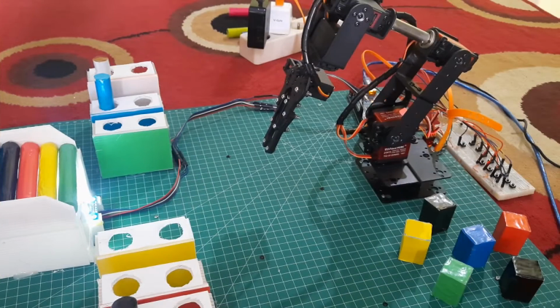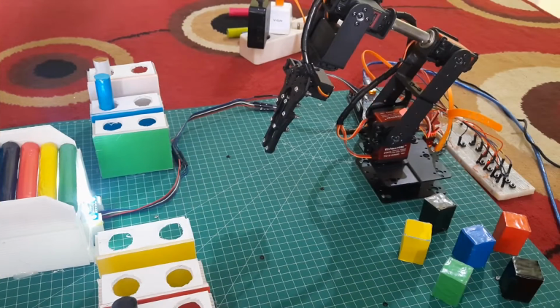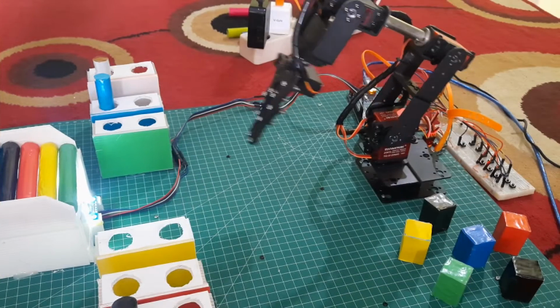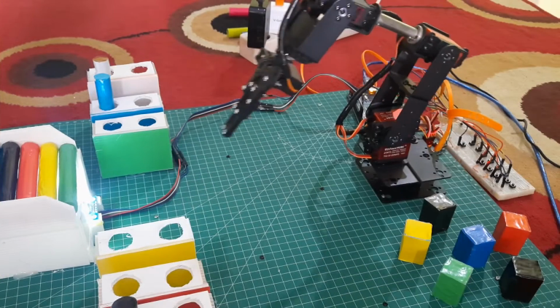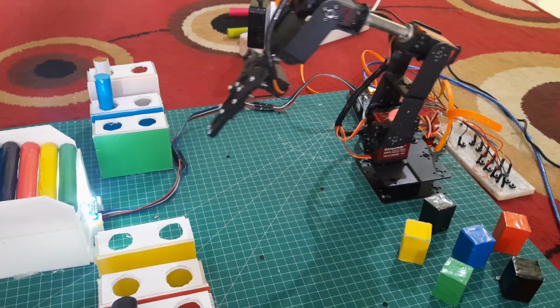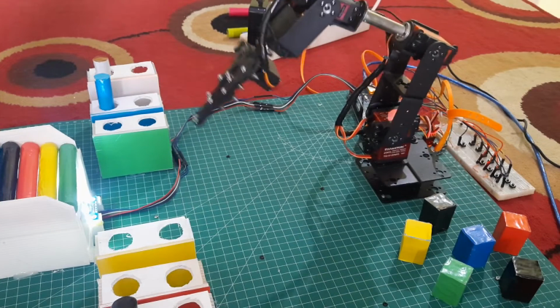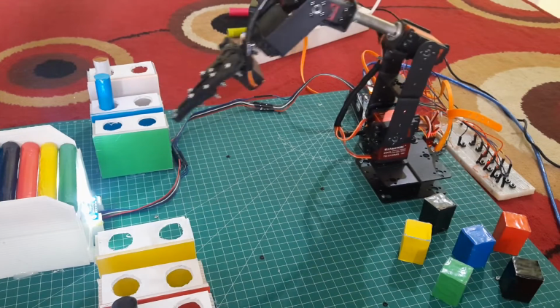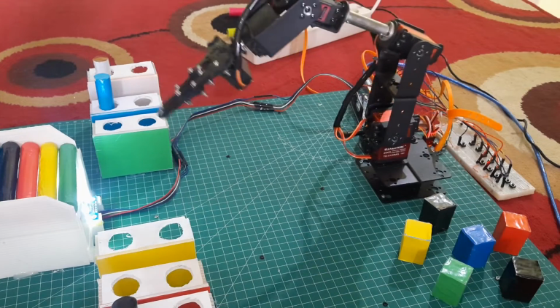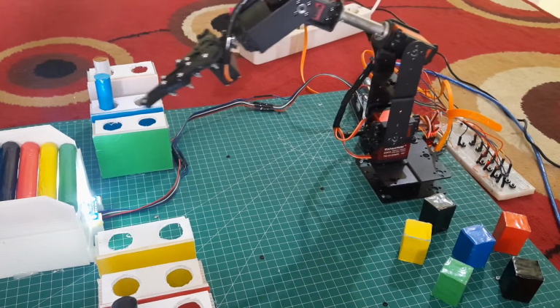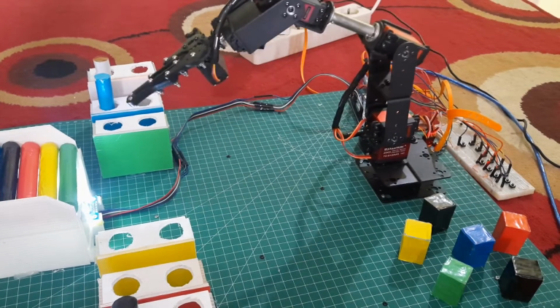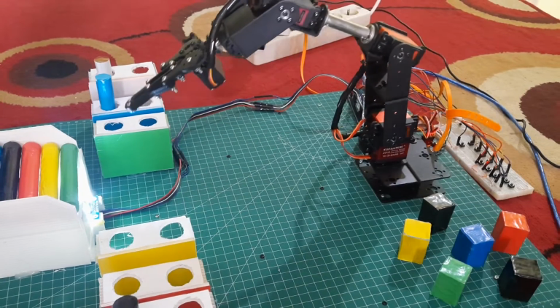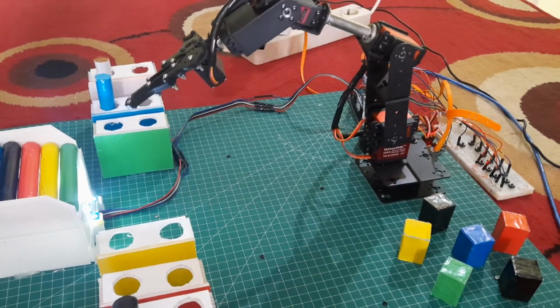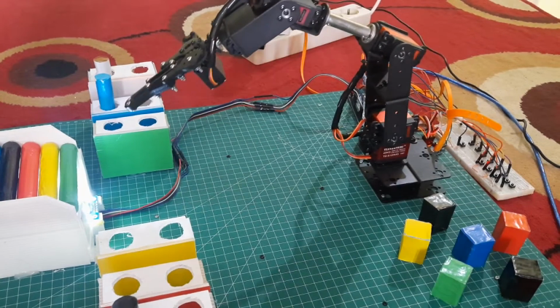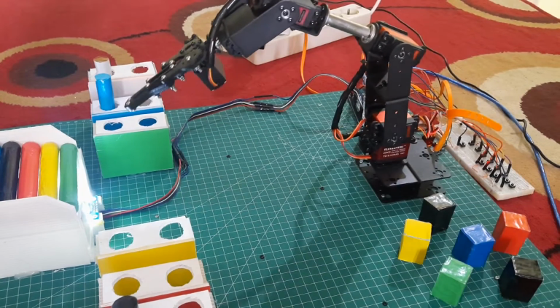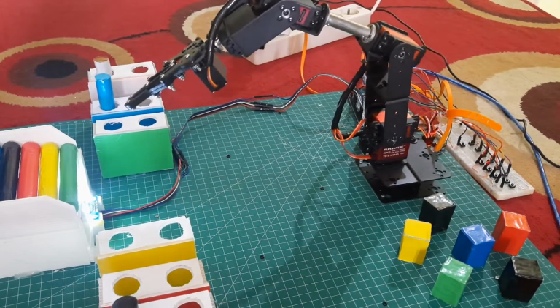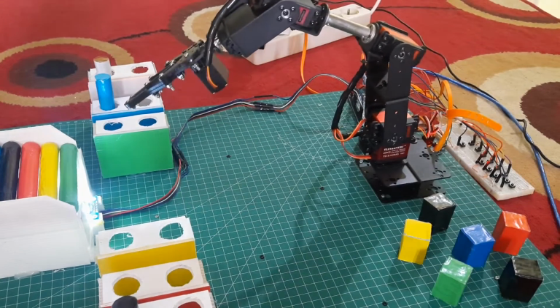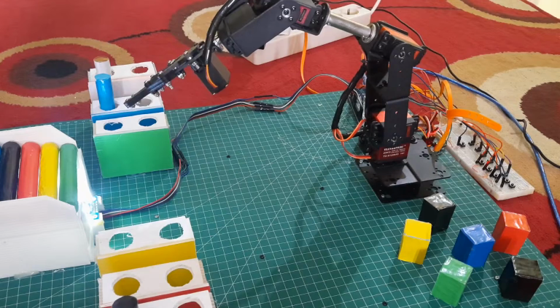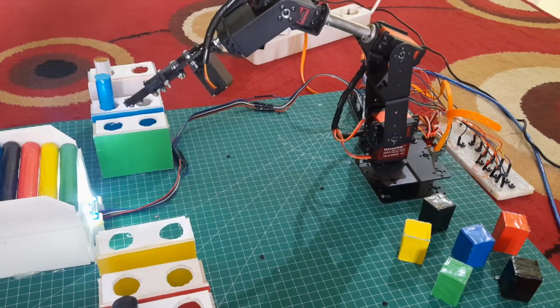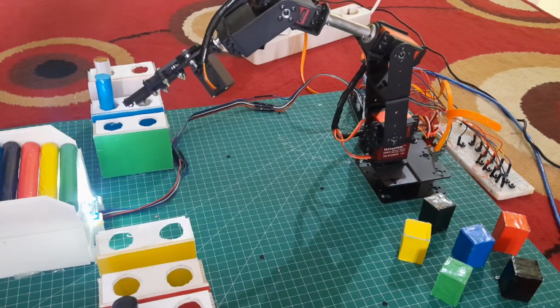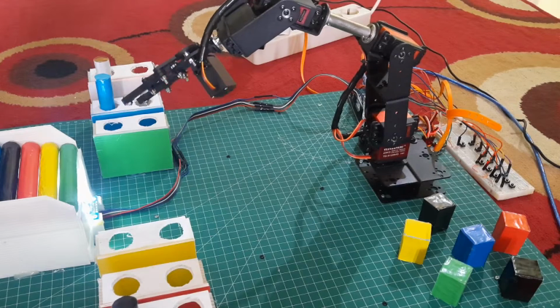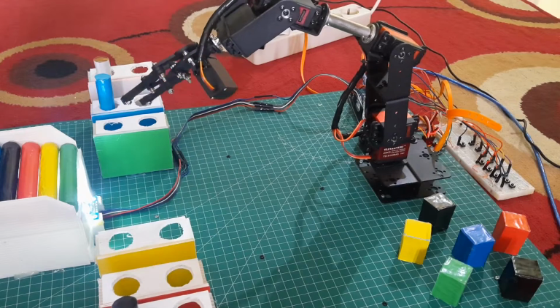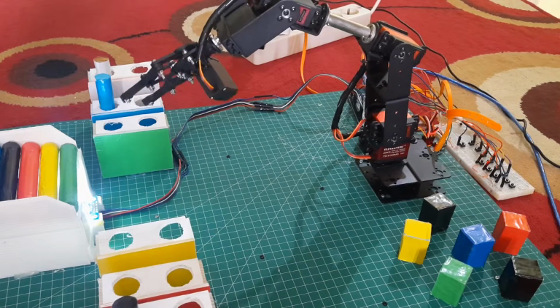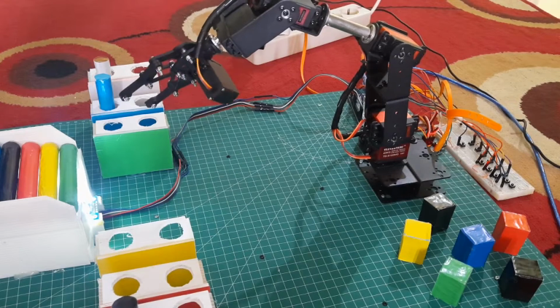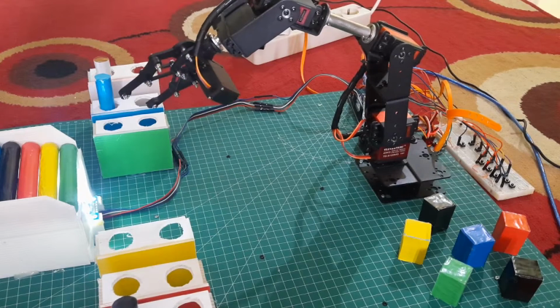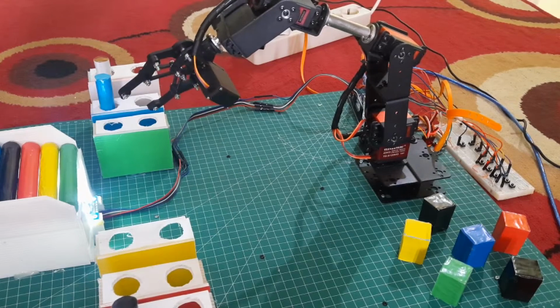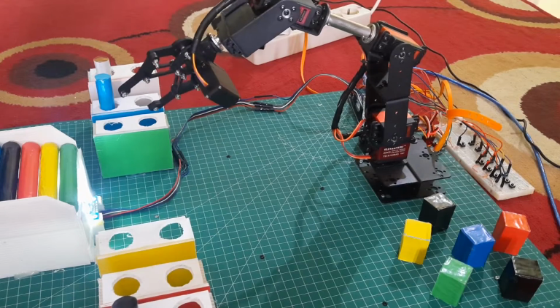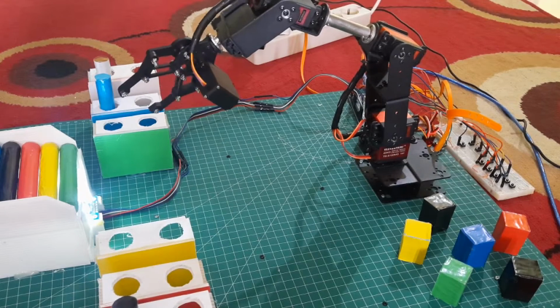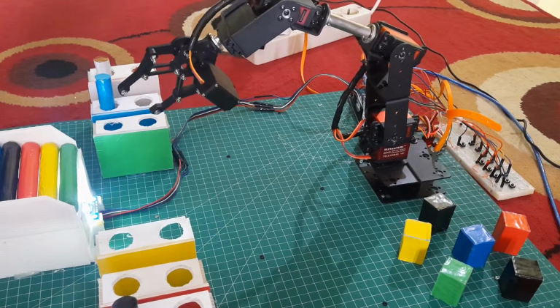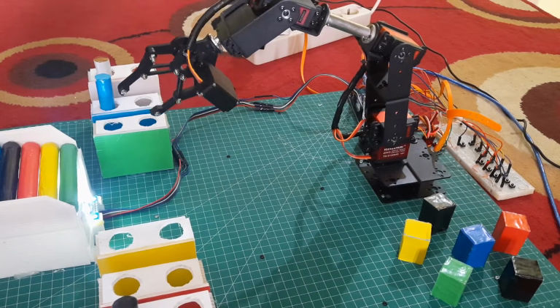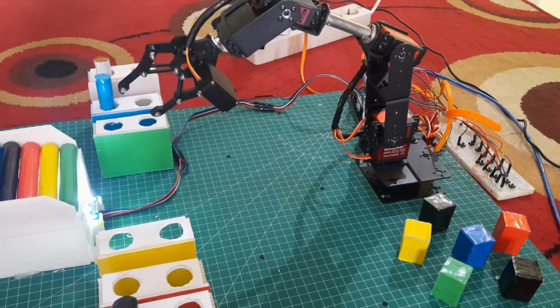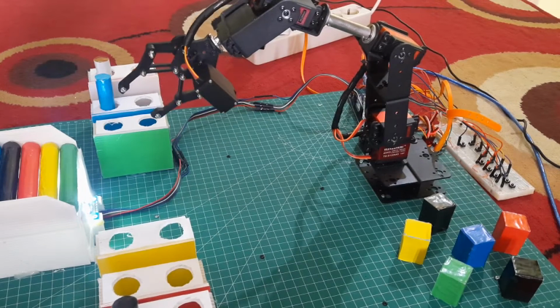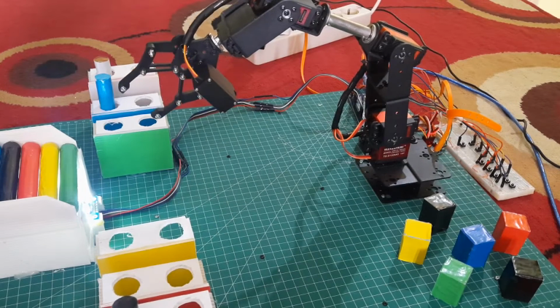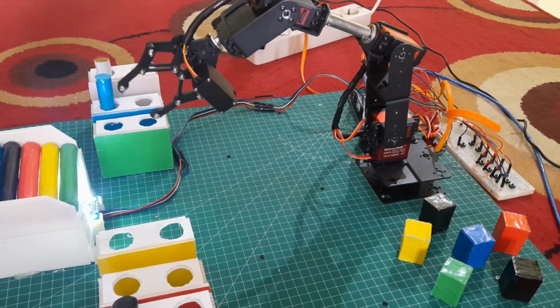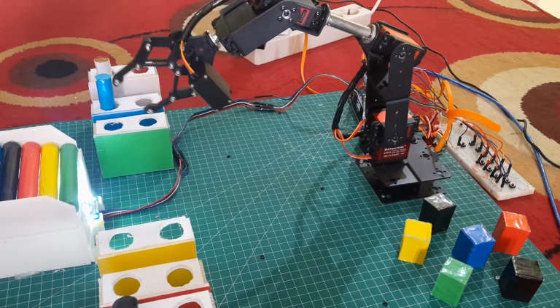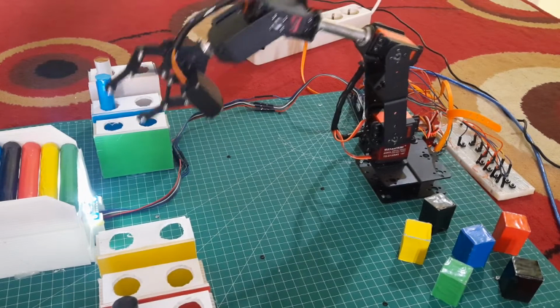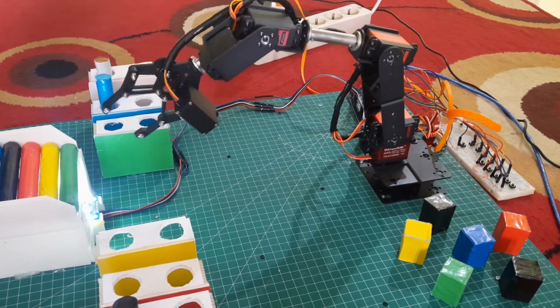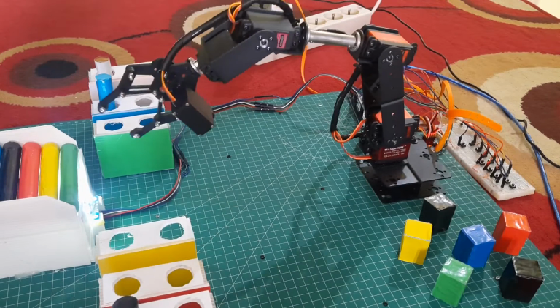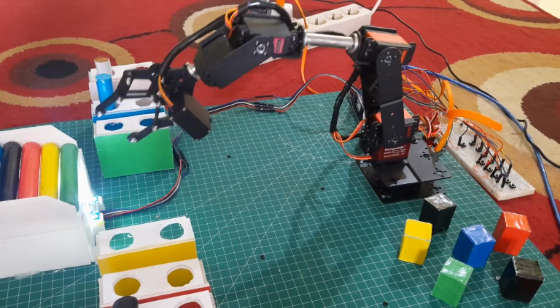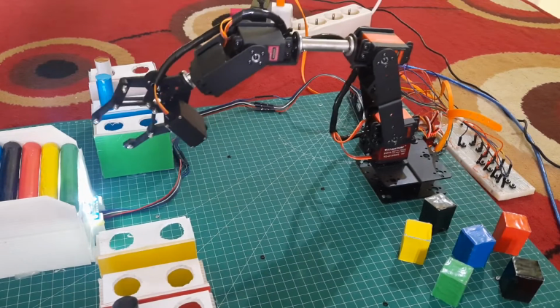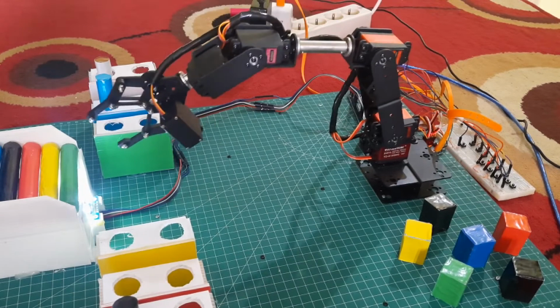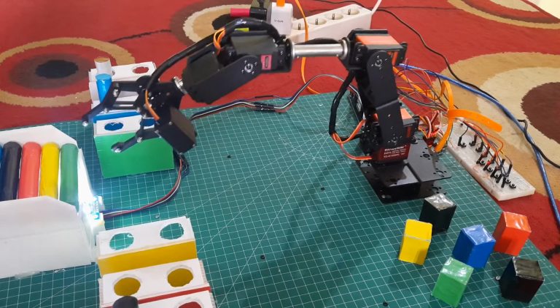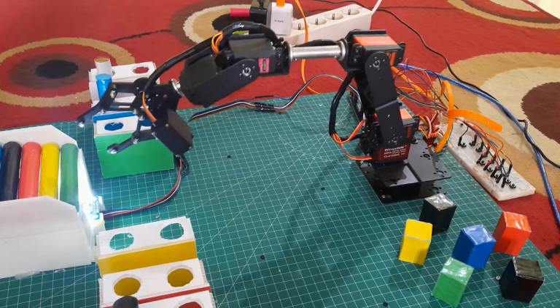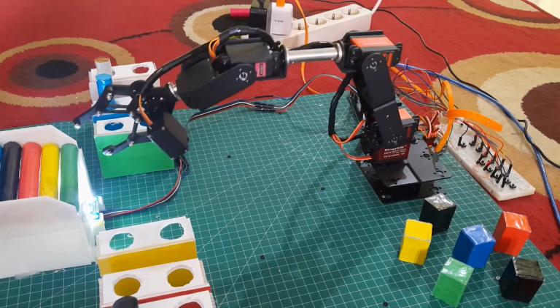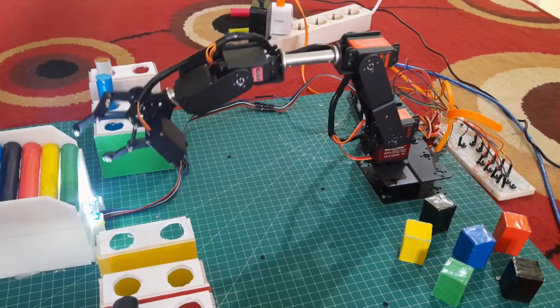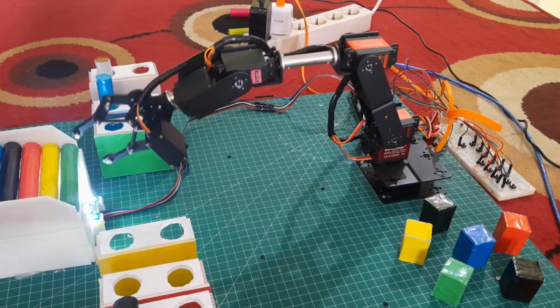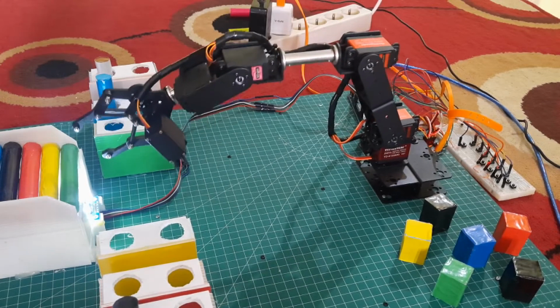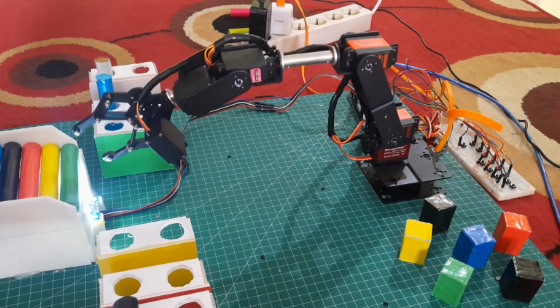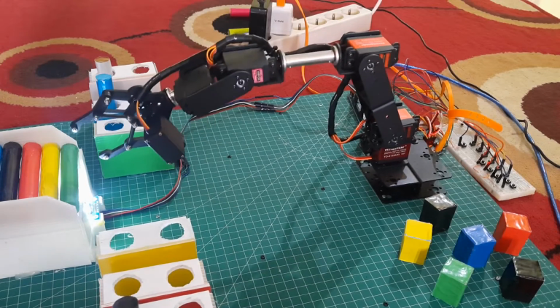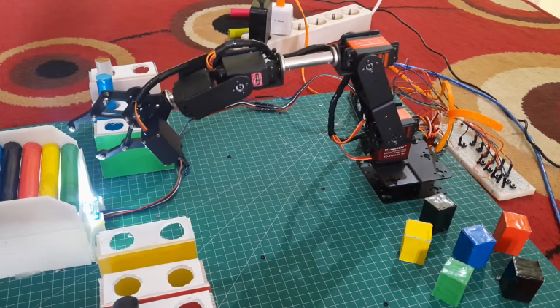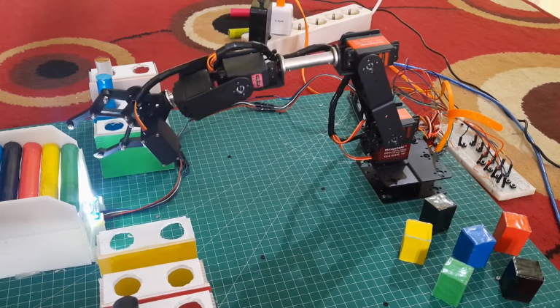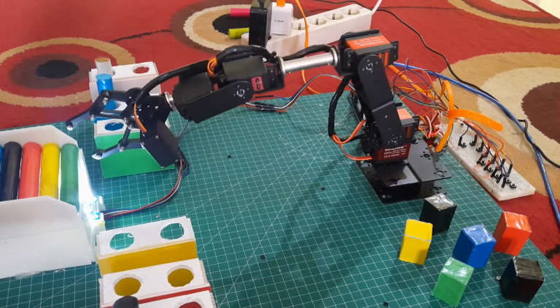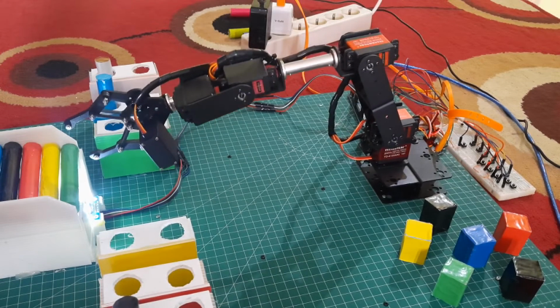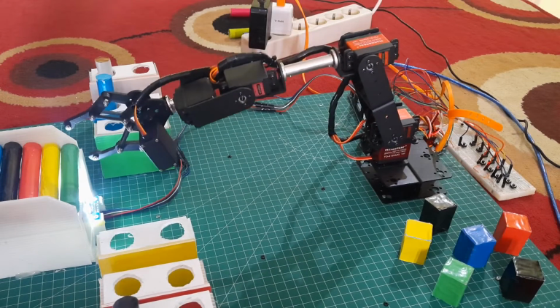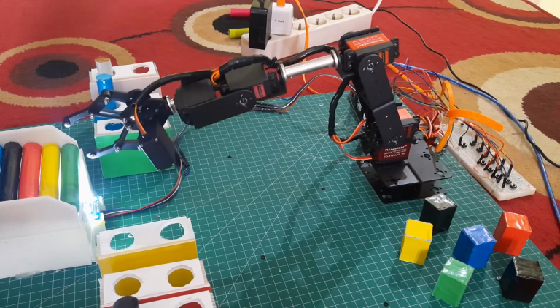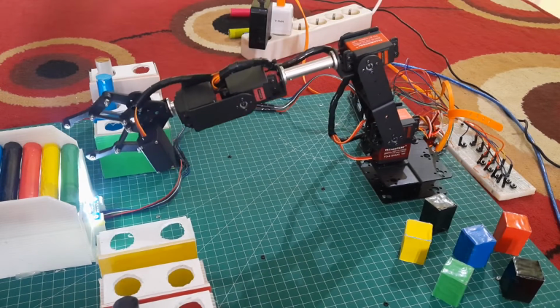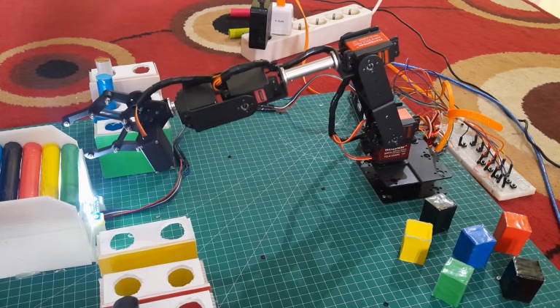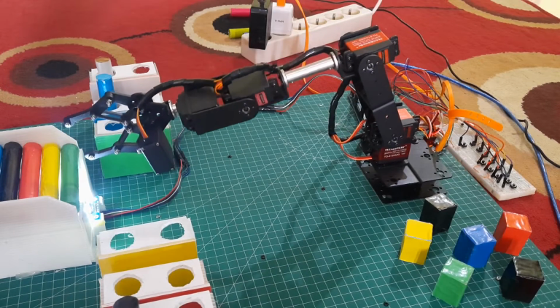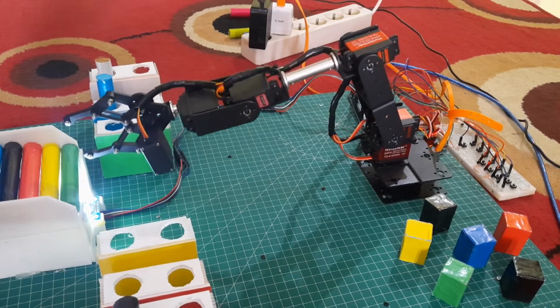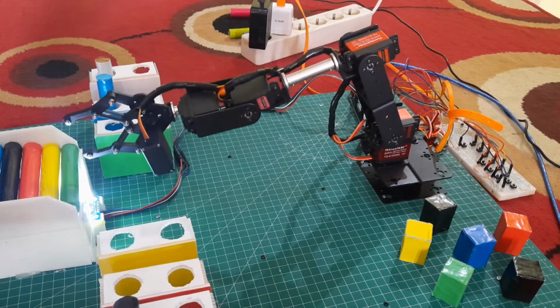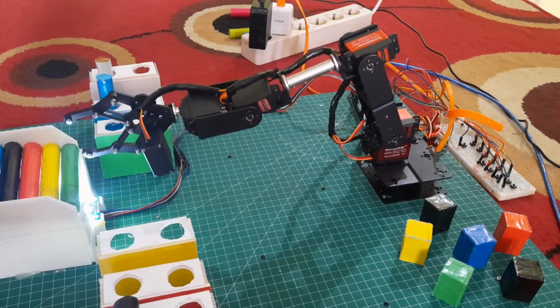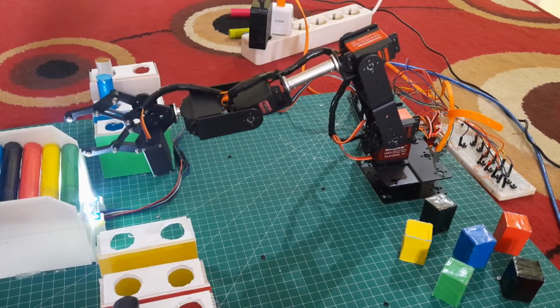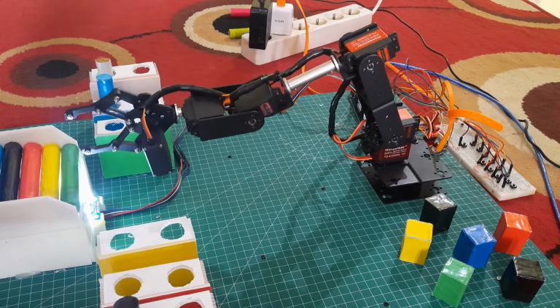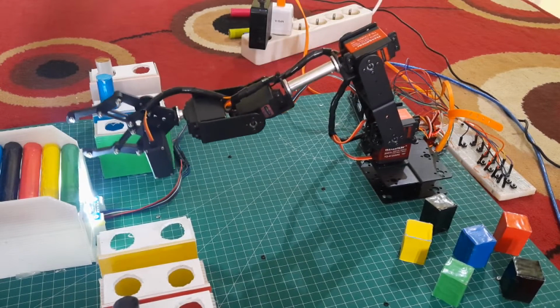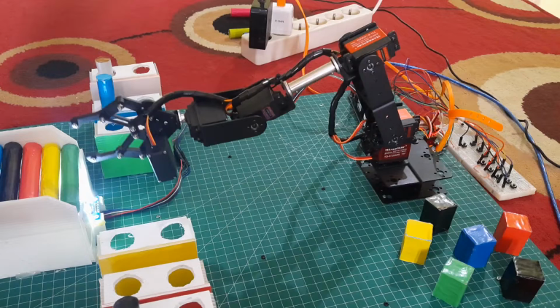Following that, when a green colored pipe is detected, the robot will execute the program to move the green pipe, and so on for the other colors.